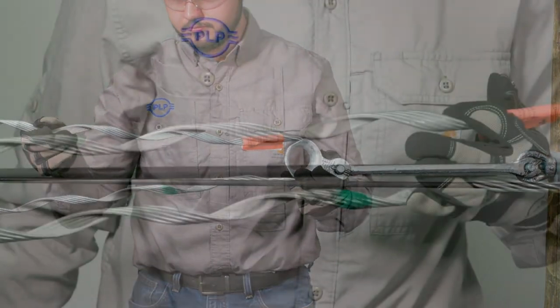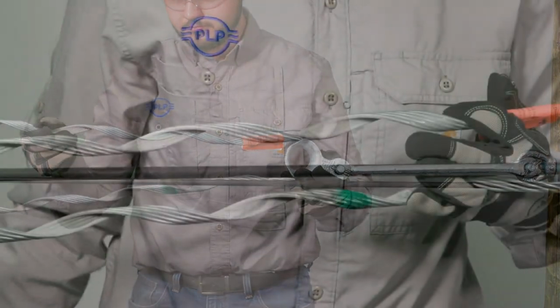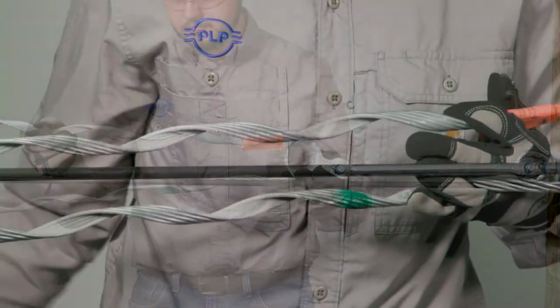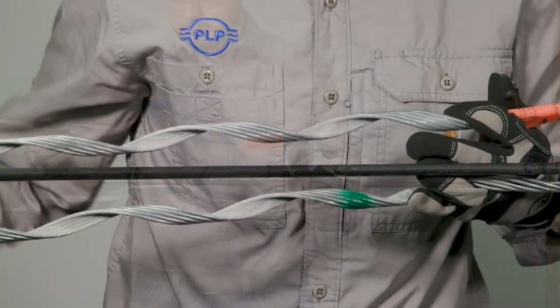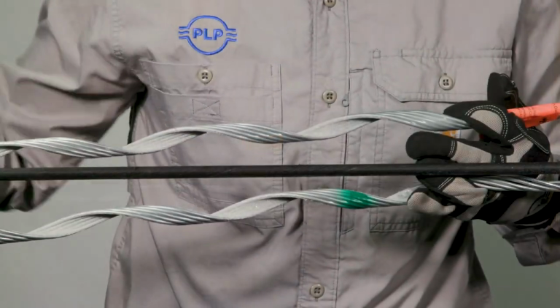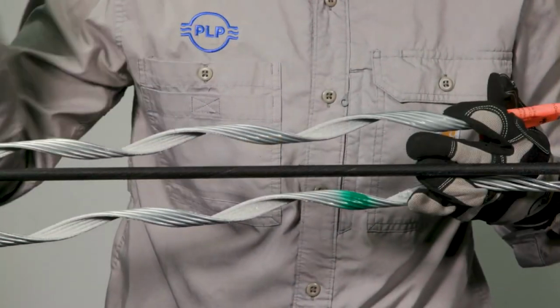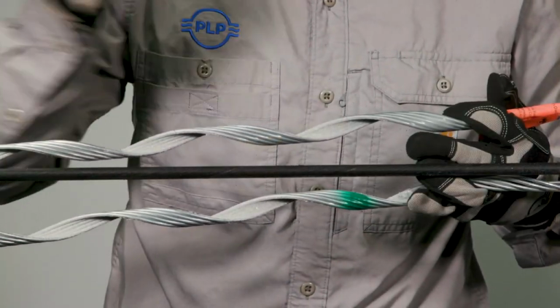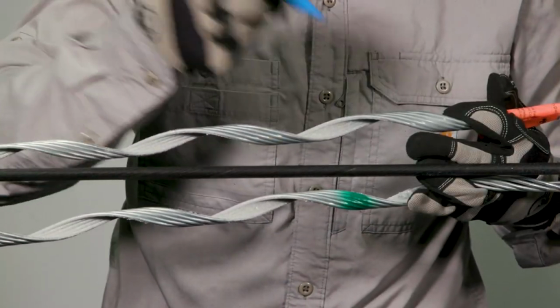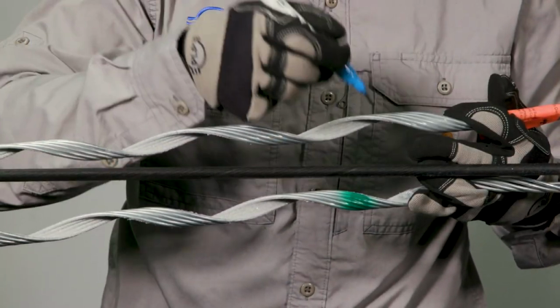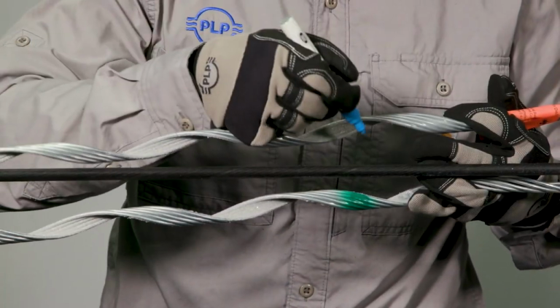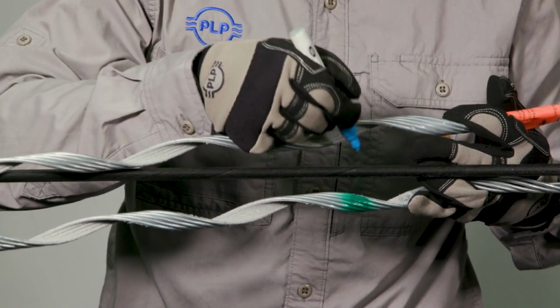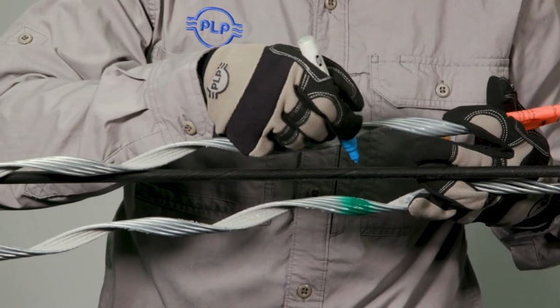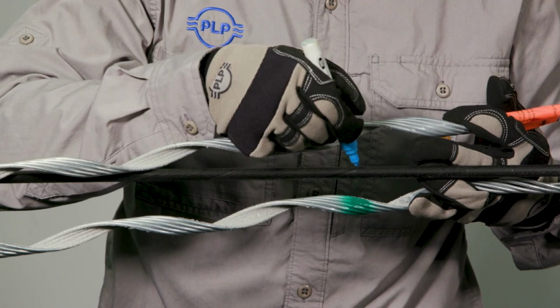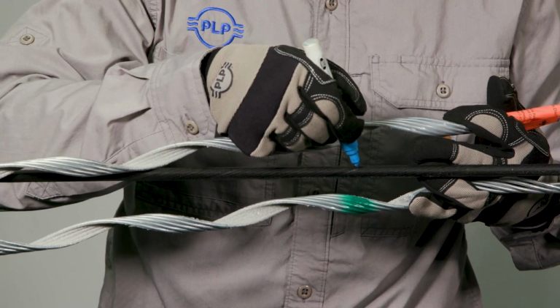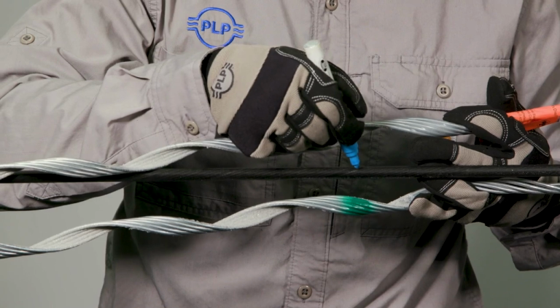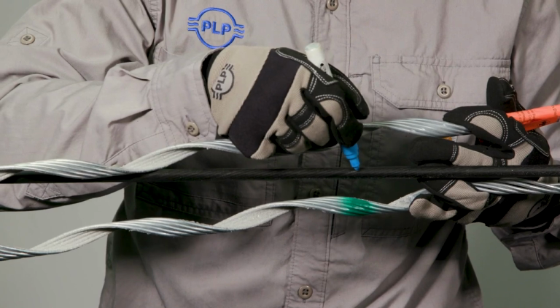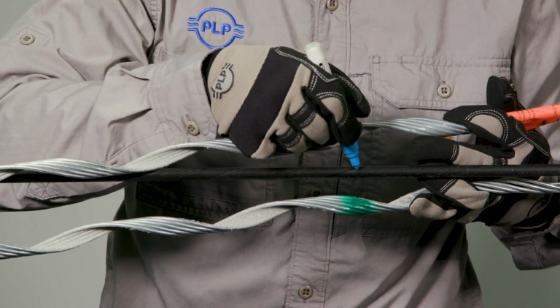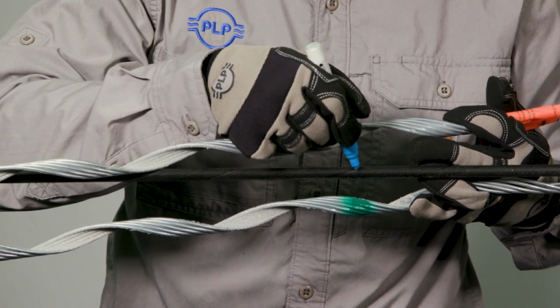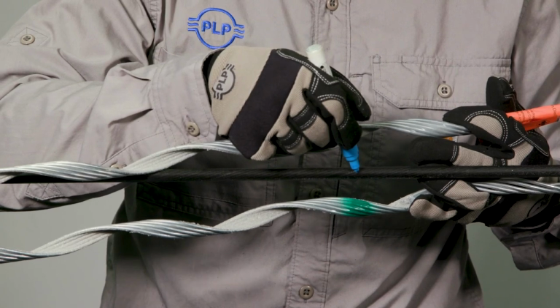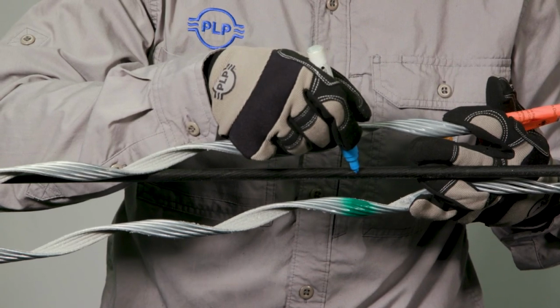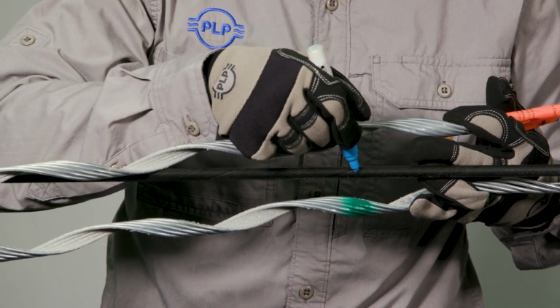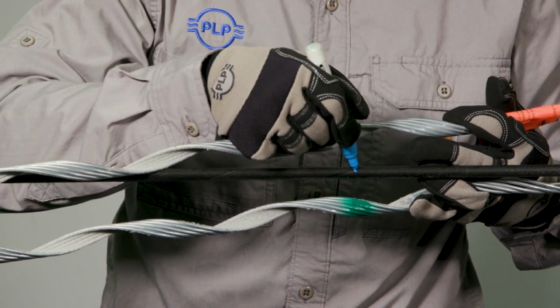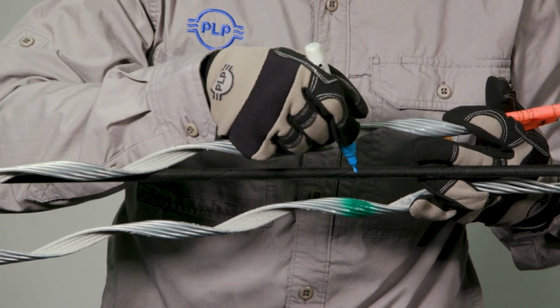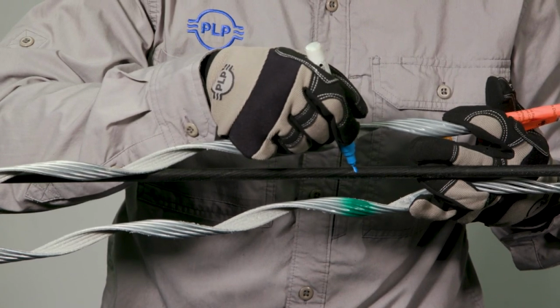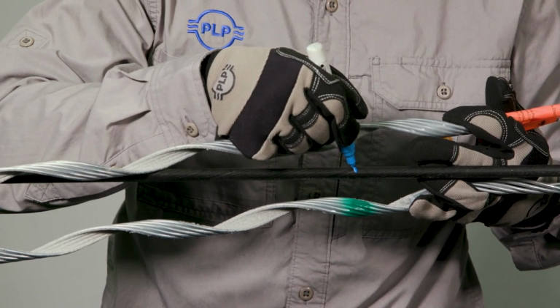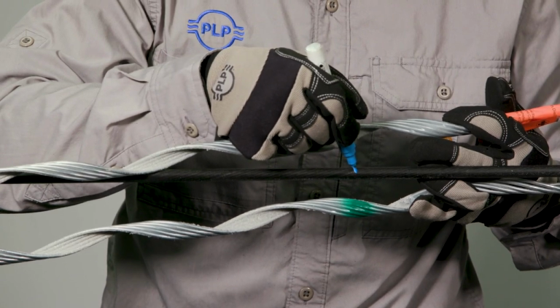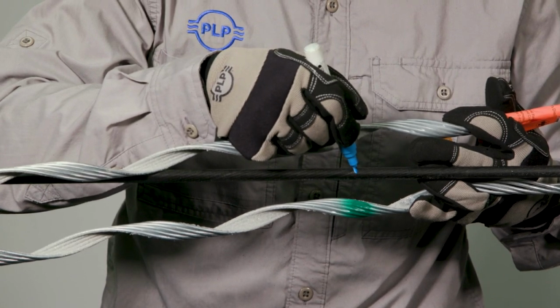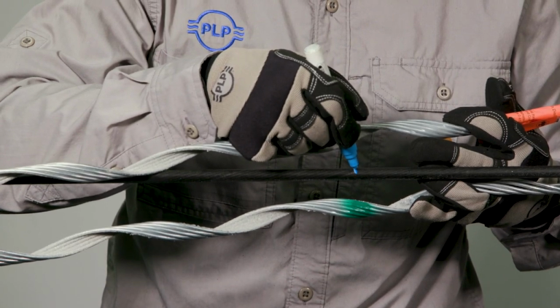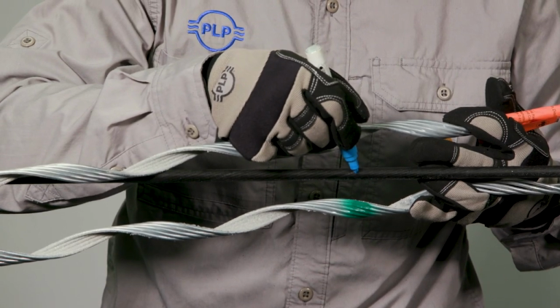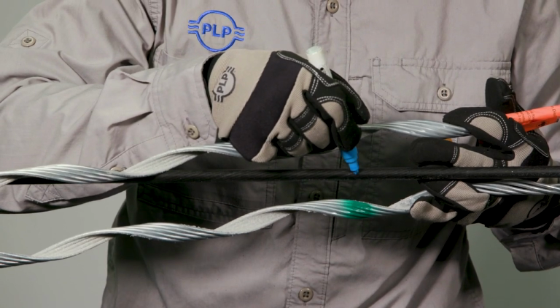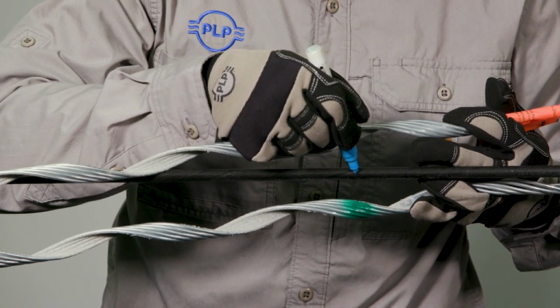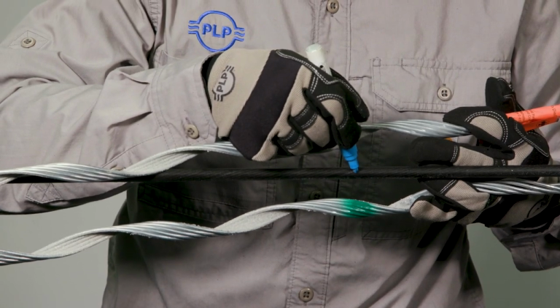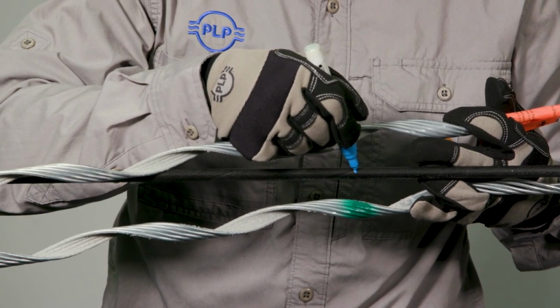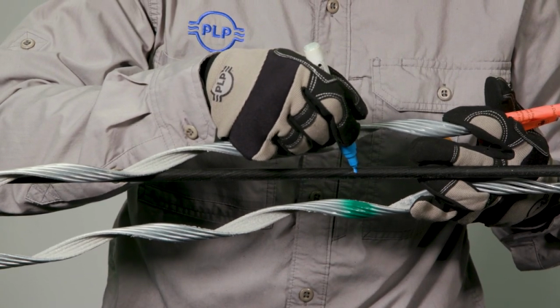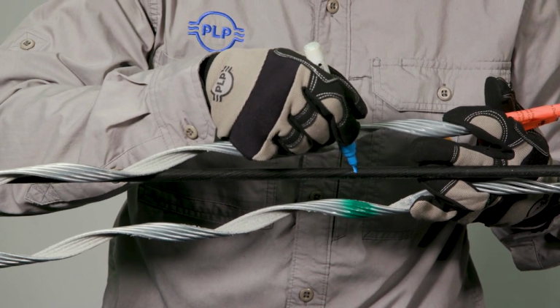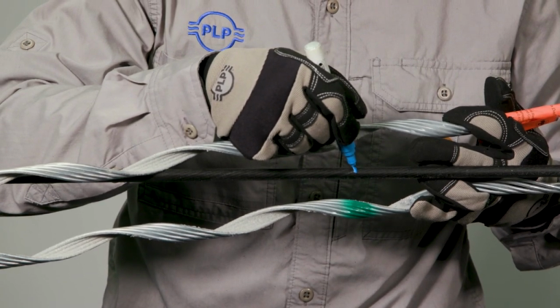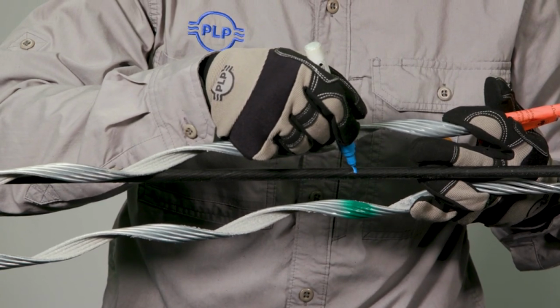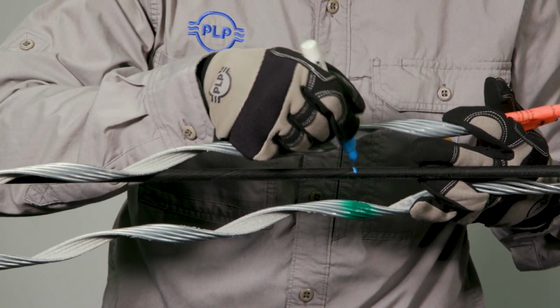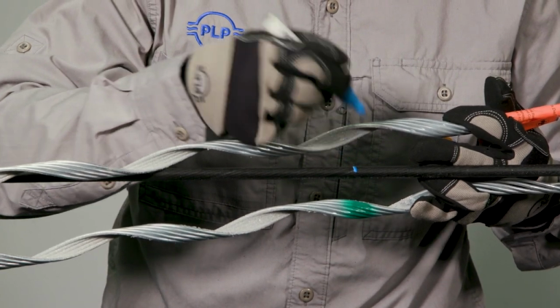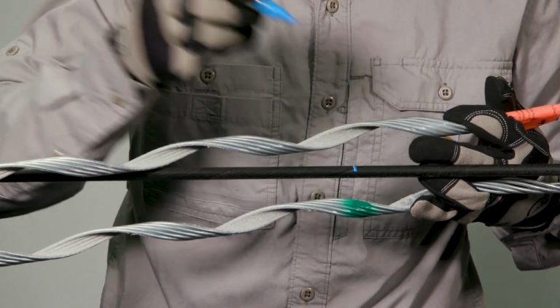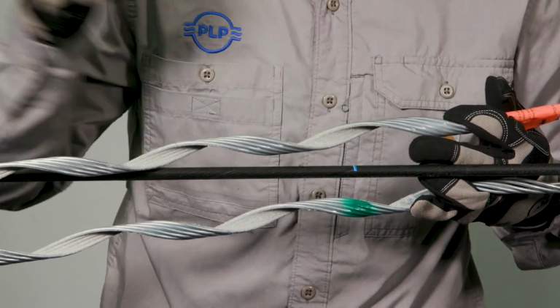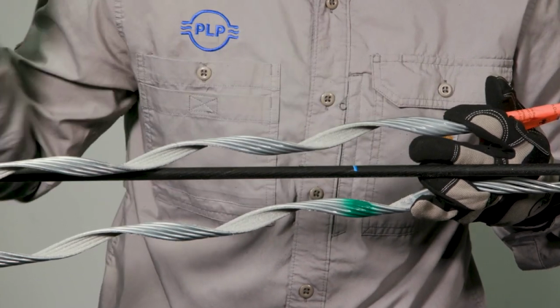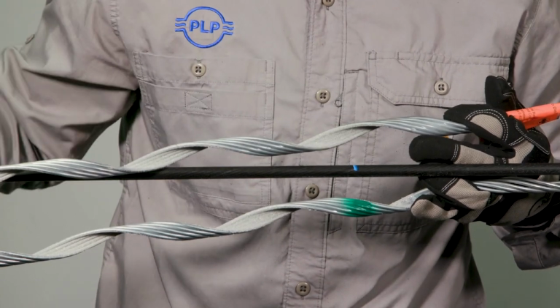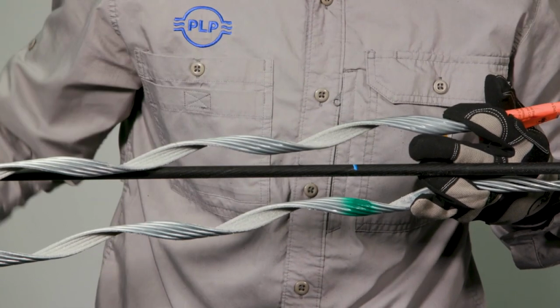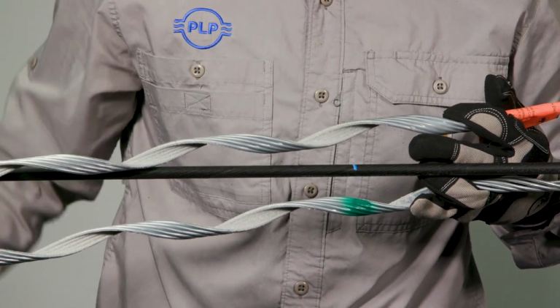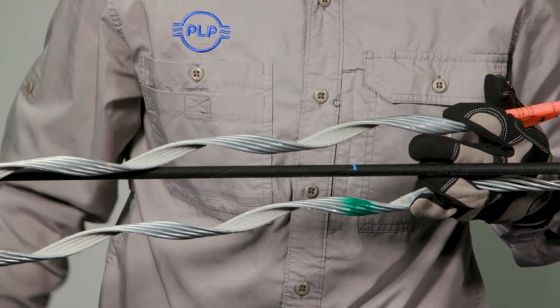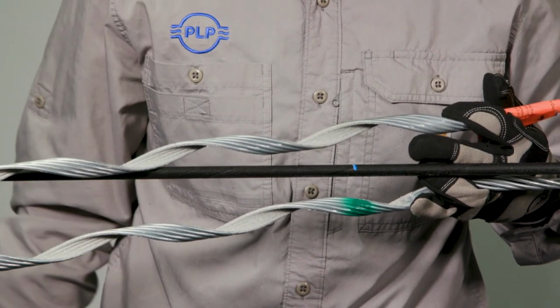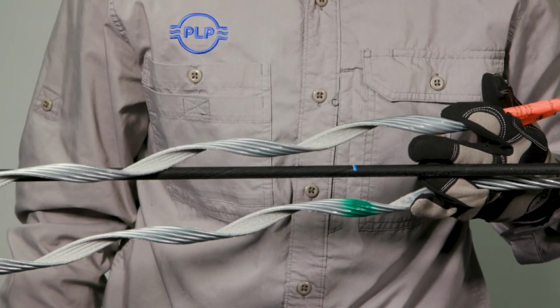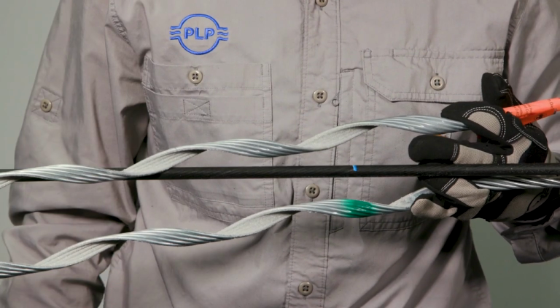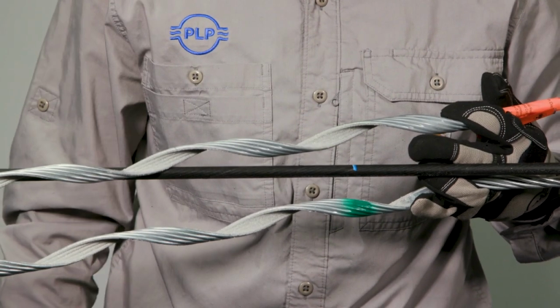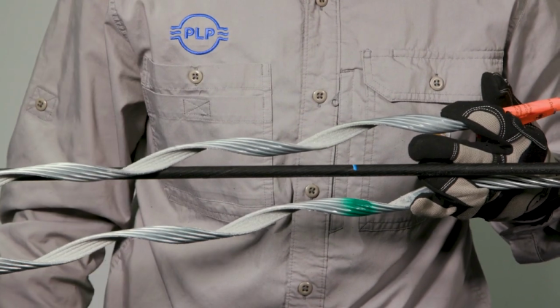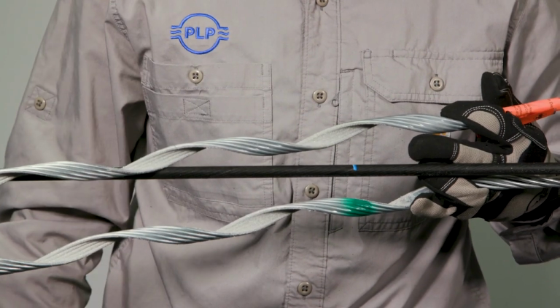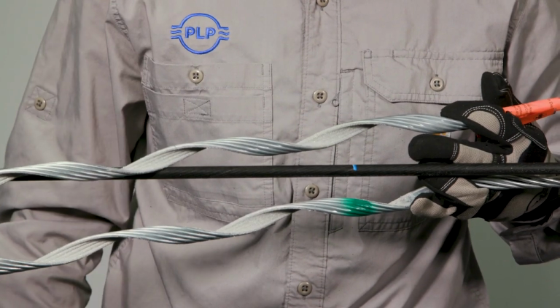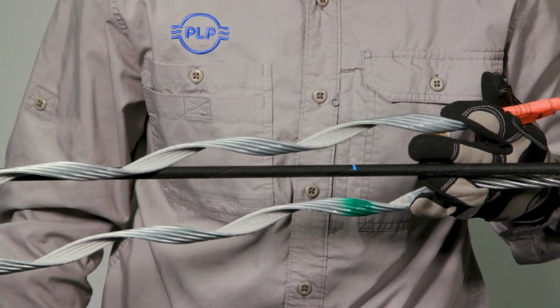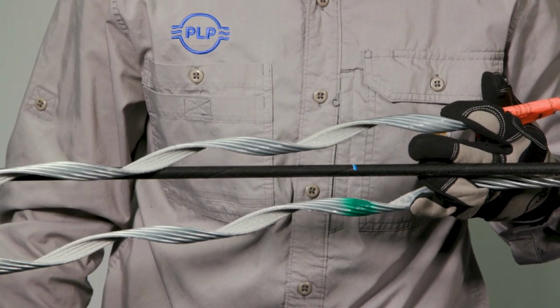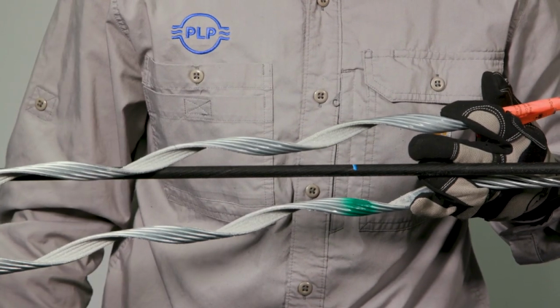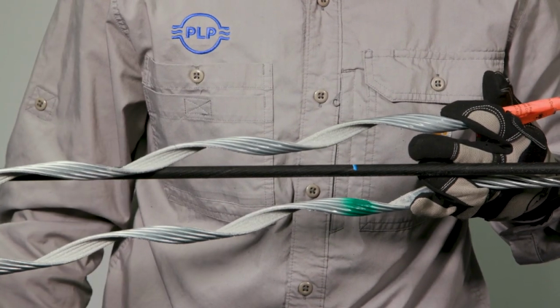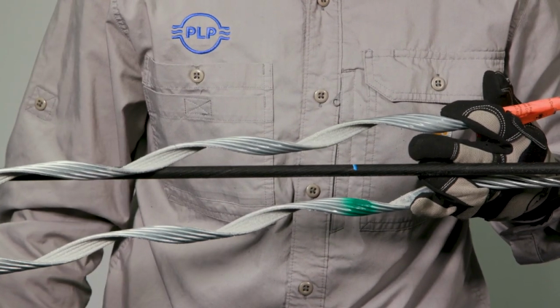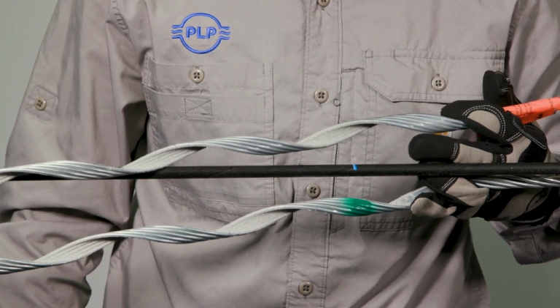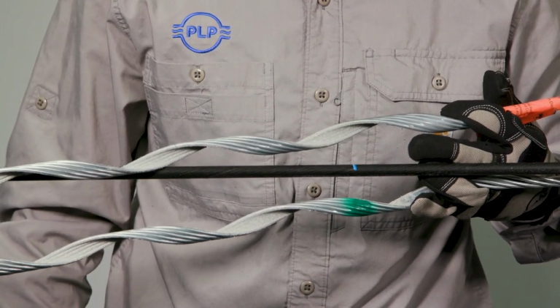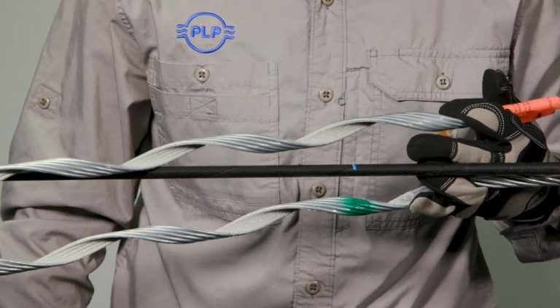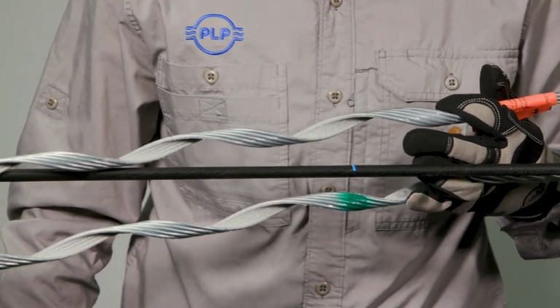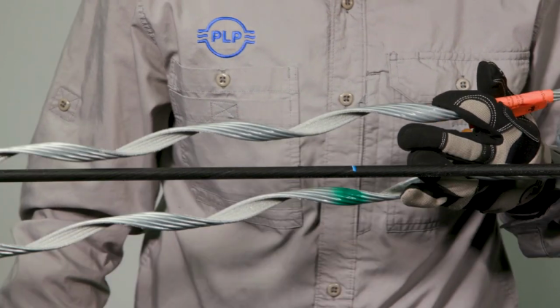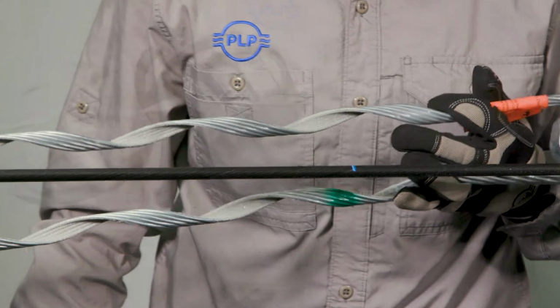Mark the crossover mark location of the dead end onto the cable. This mark will be used for installation of the reinforcing rods.